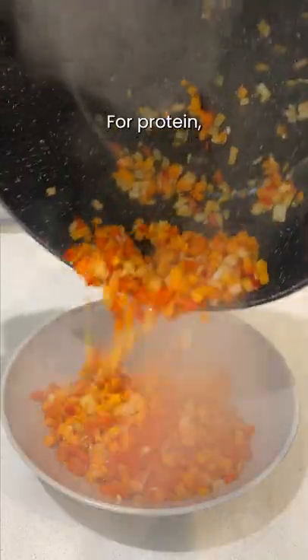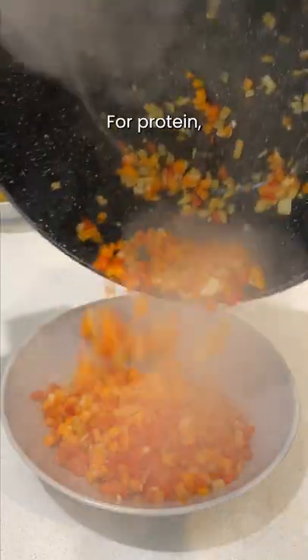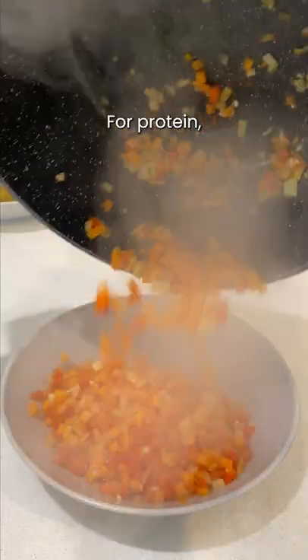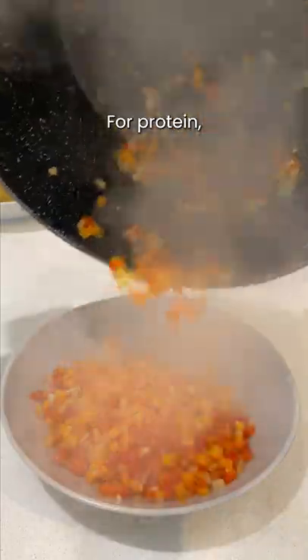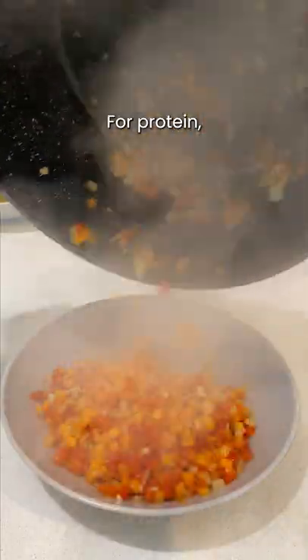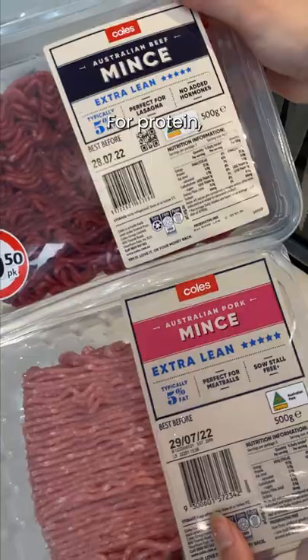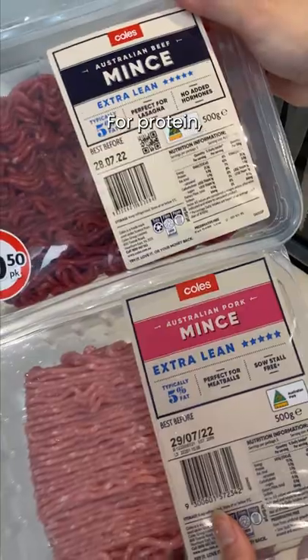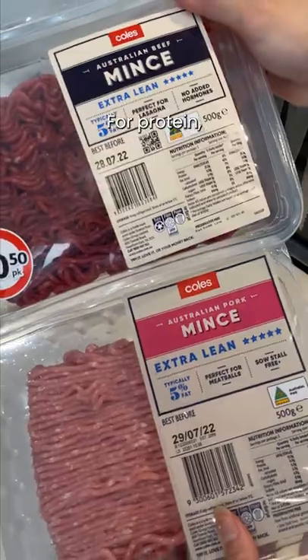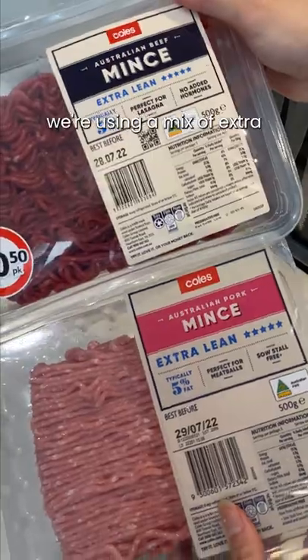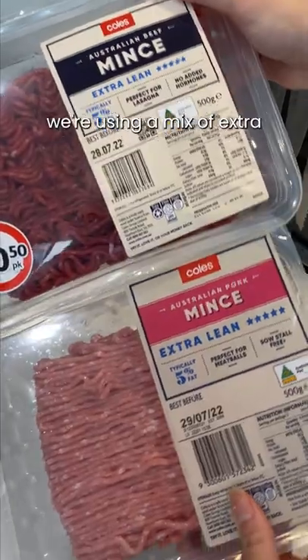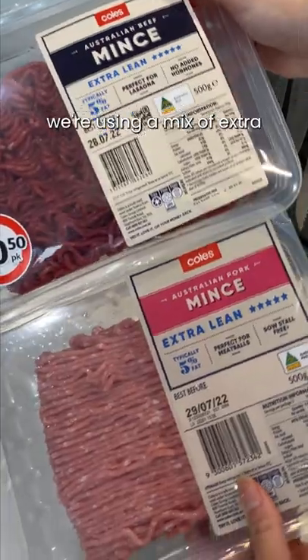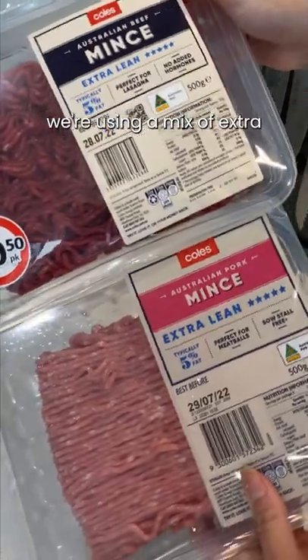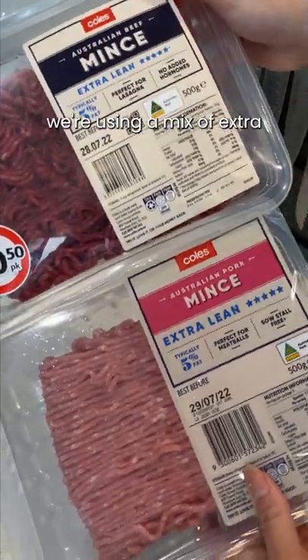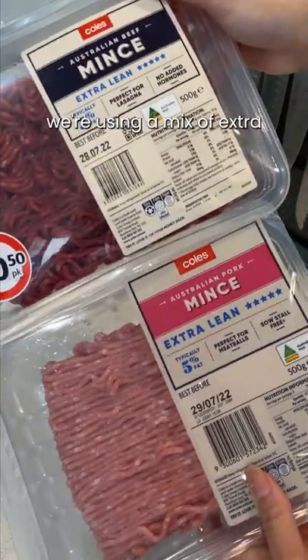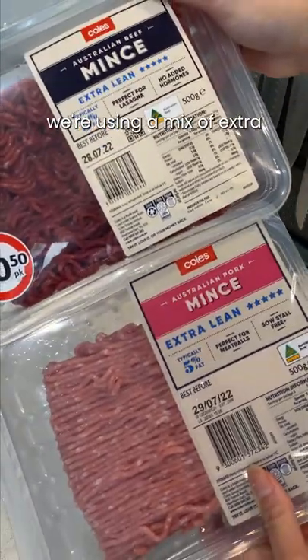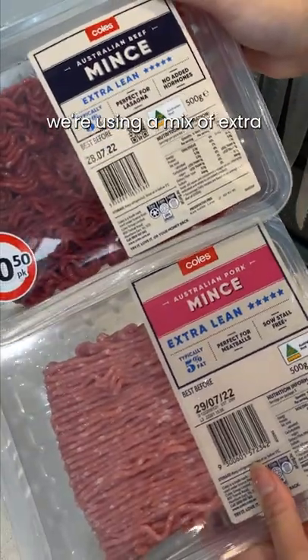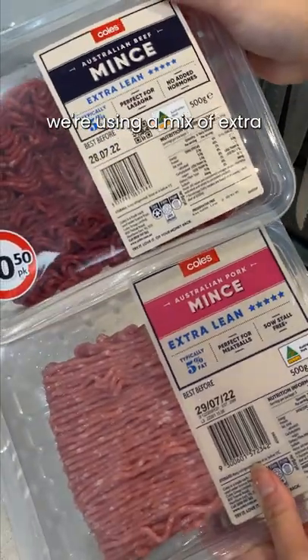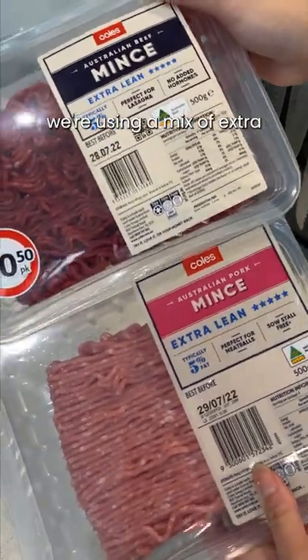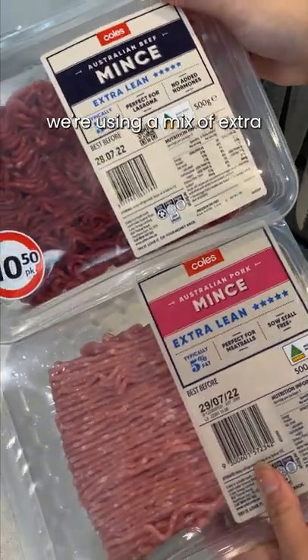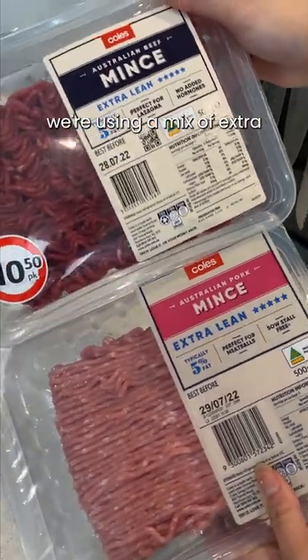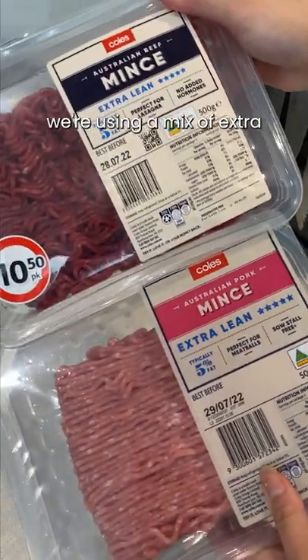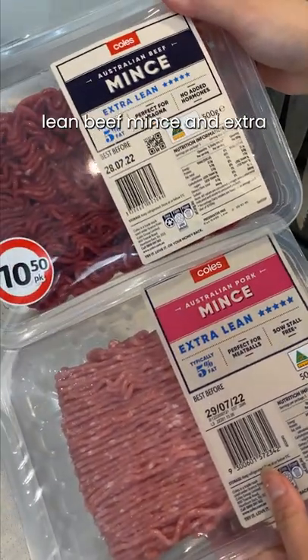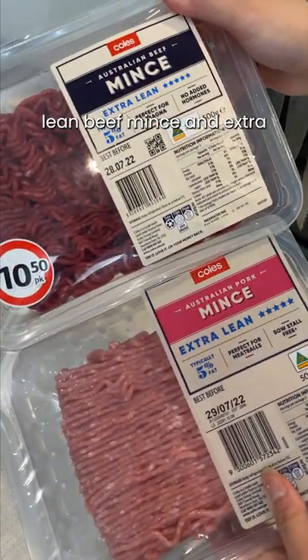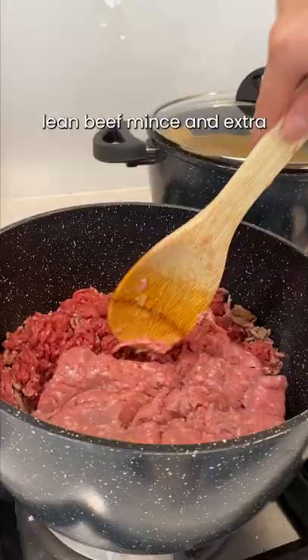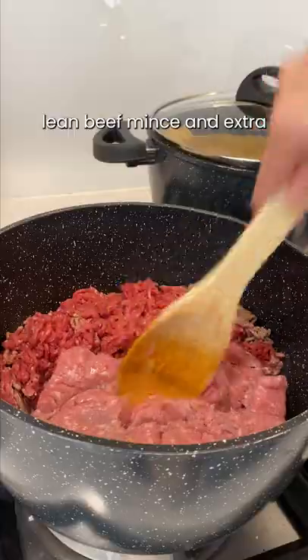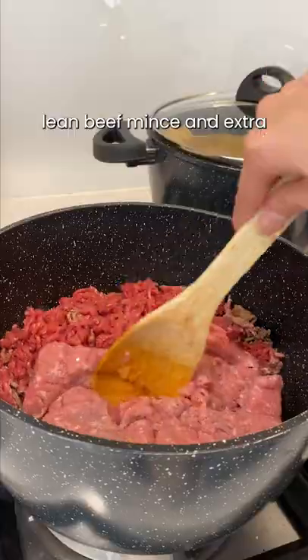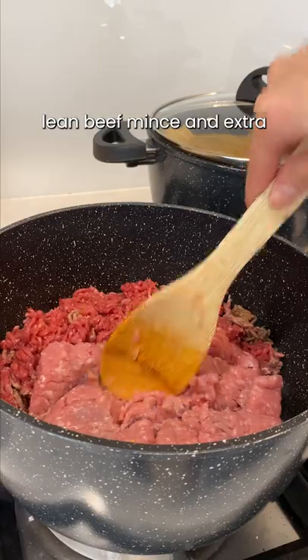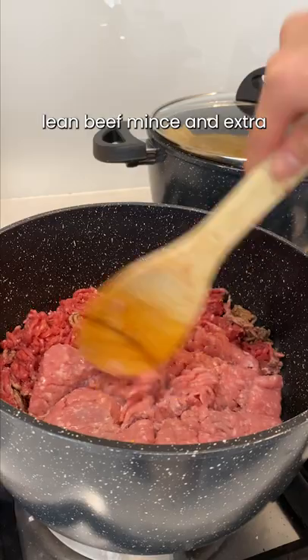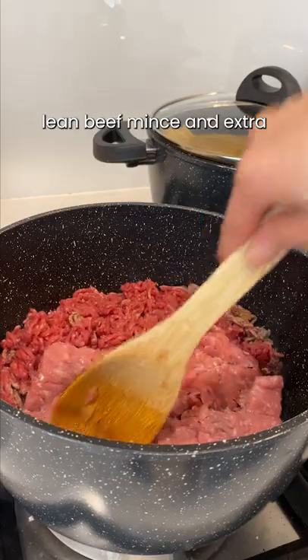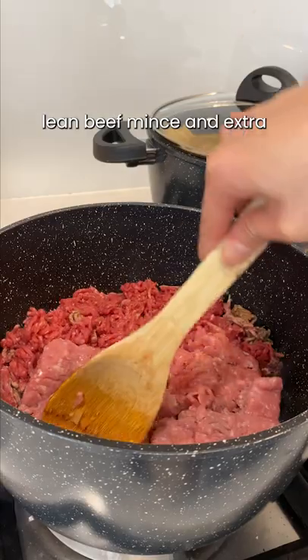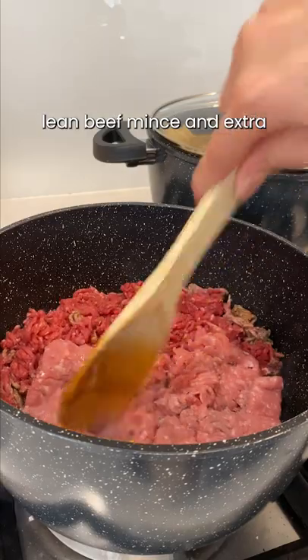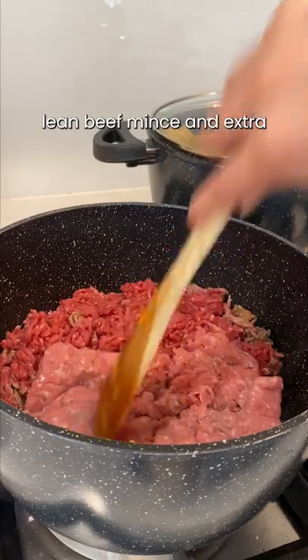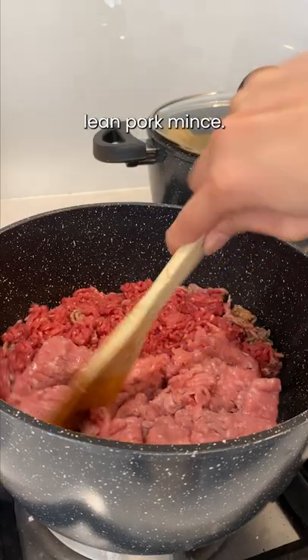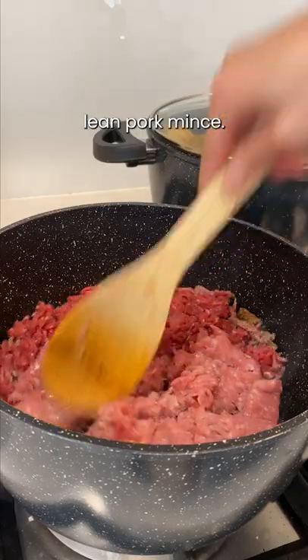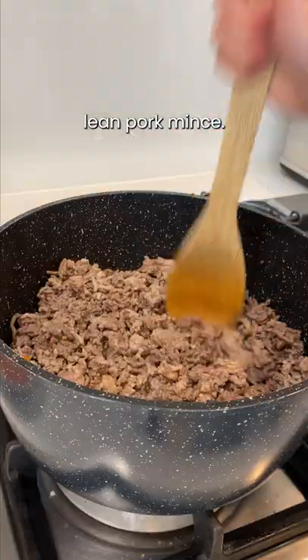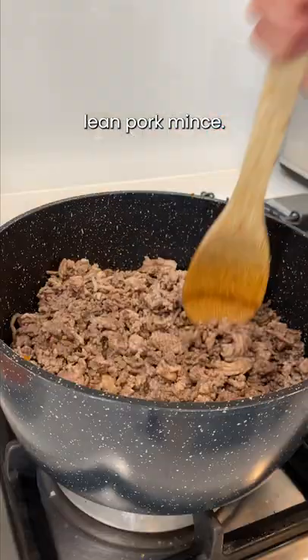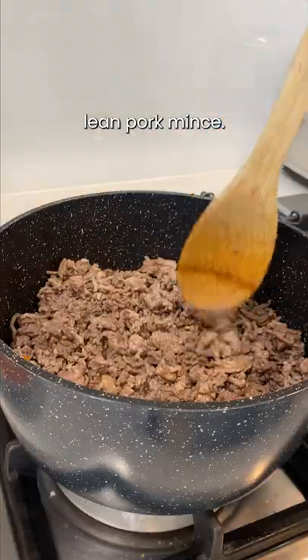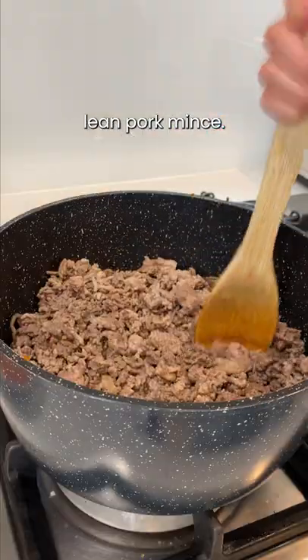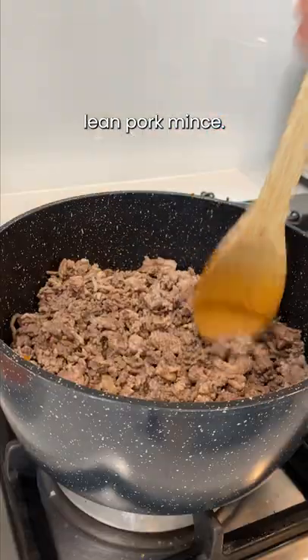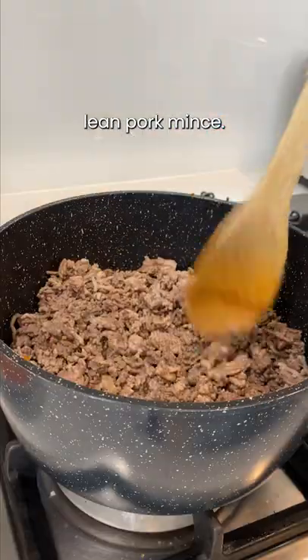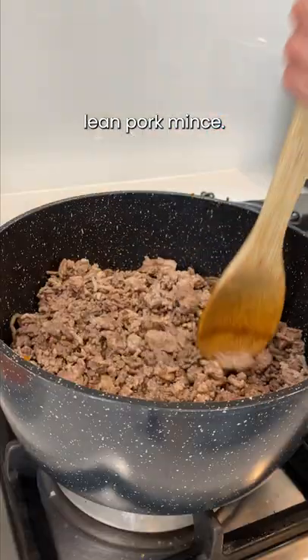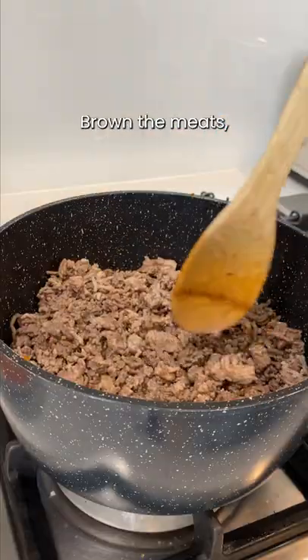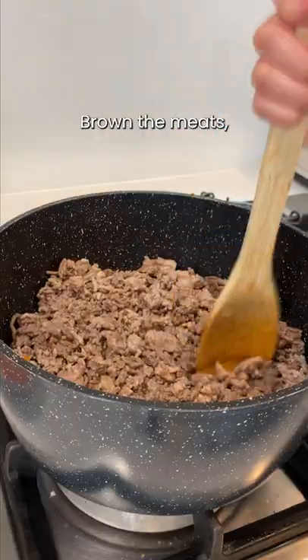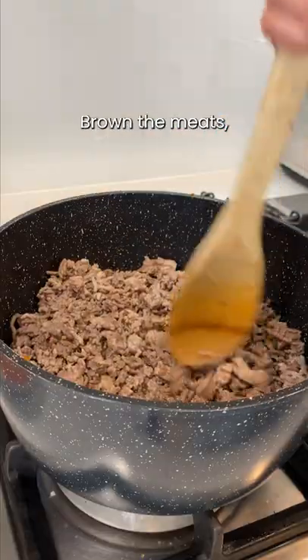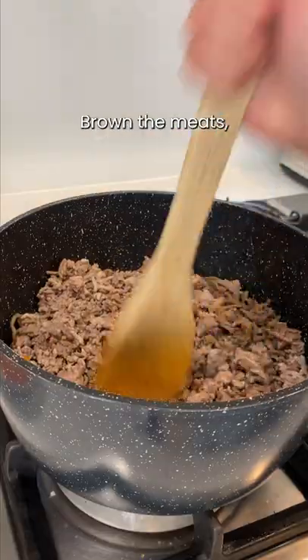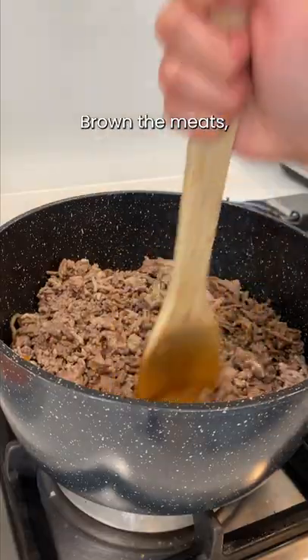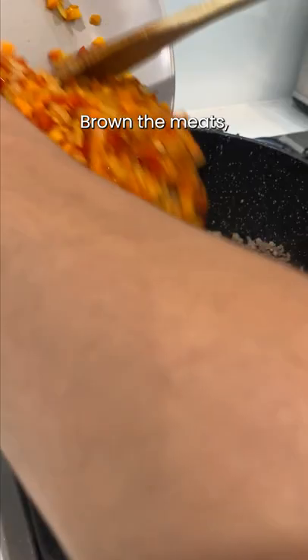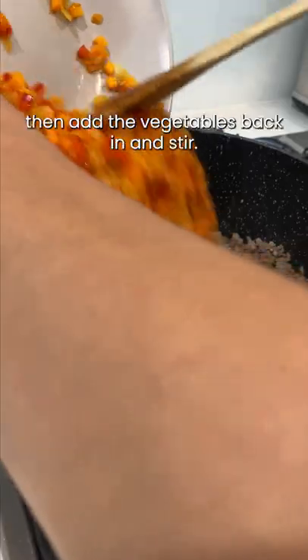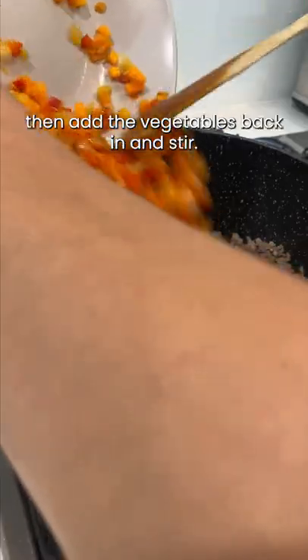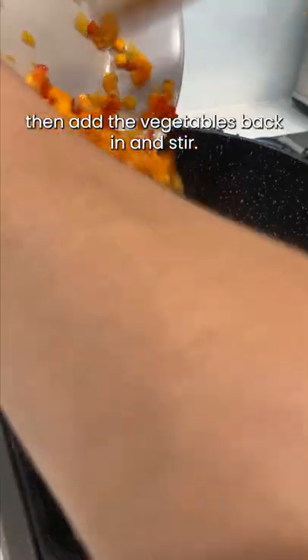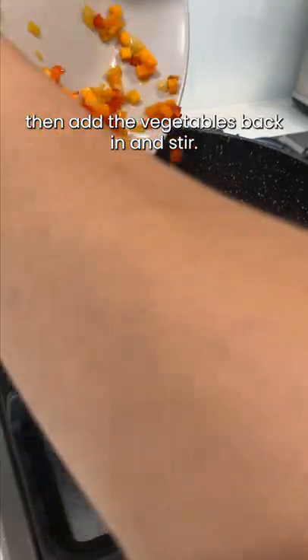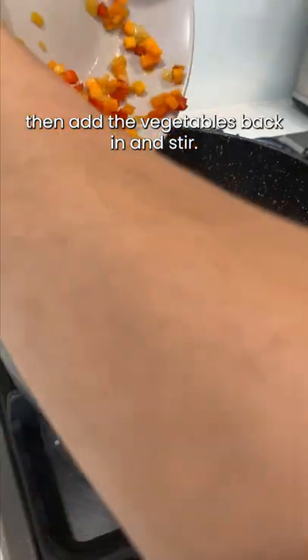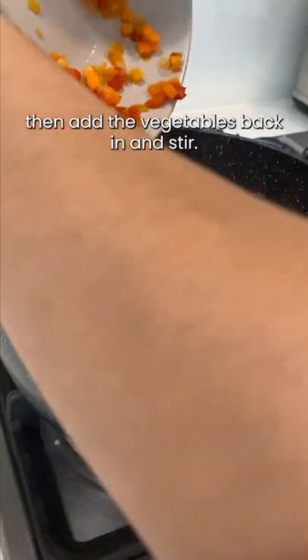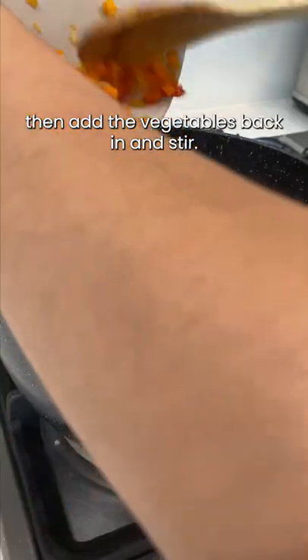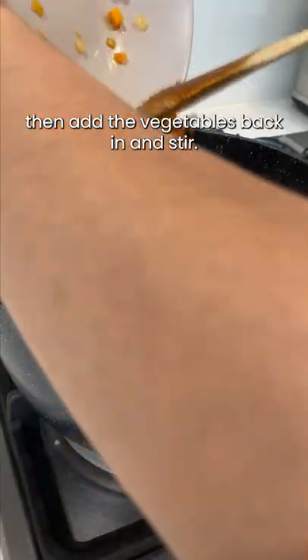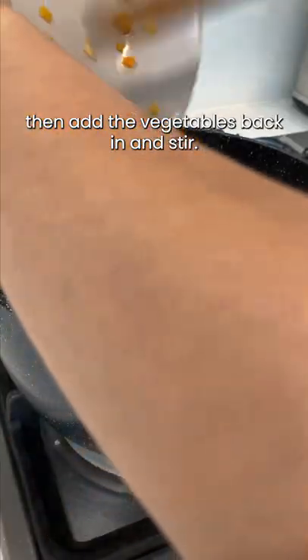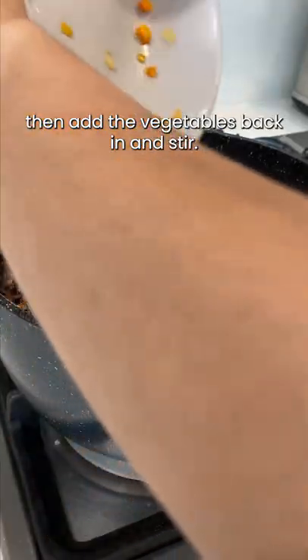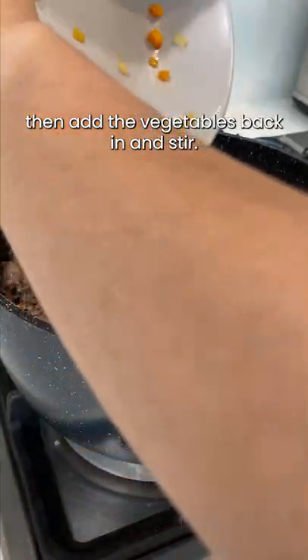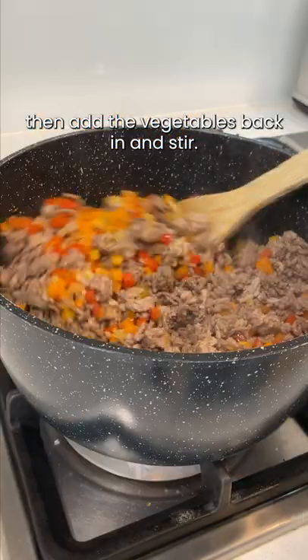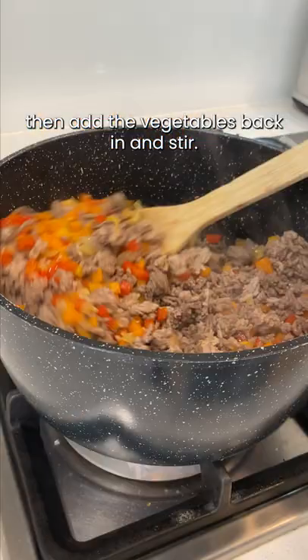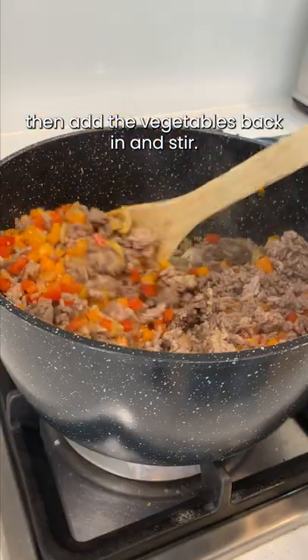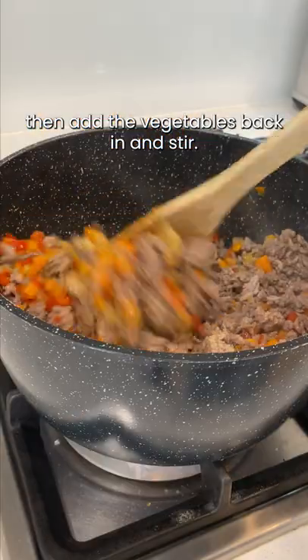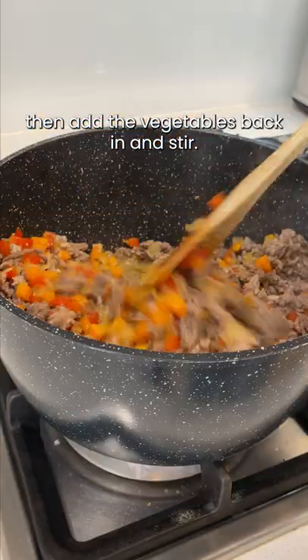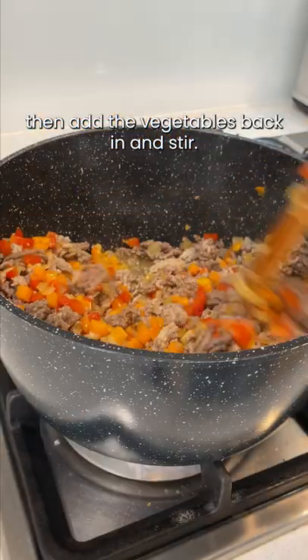For protein, we're using a mix of extra lean beef mince and extra lean pork mince. Brown the meats, then add the vegetables back in and stir.